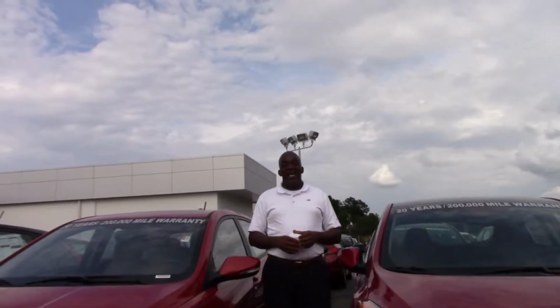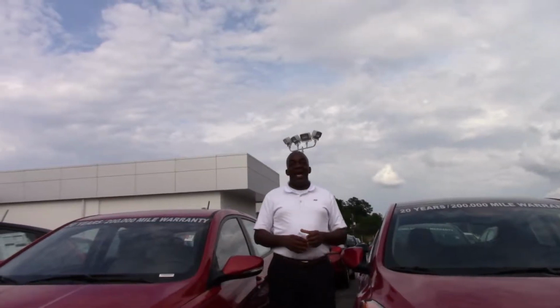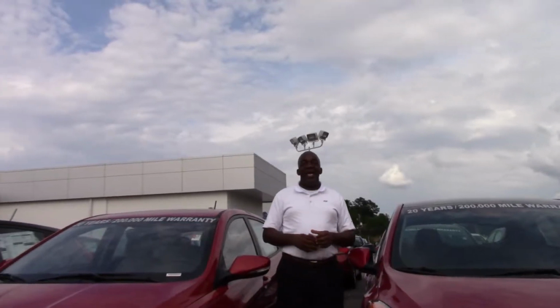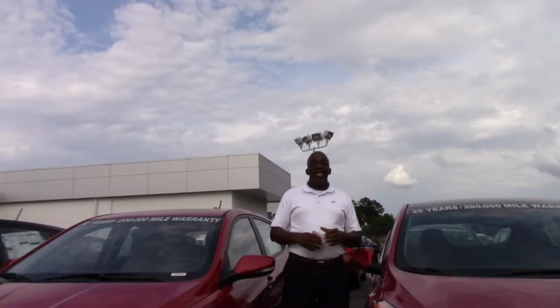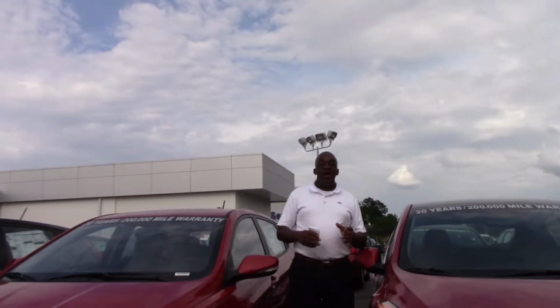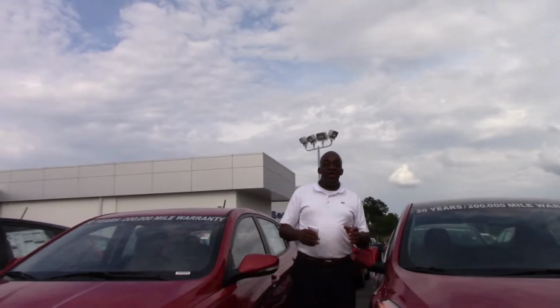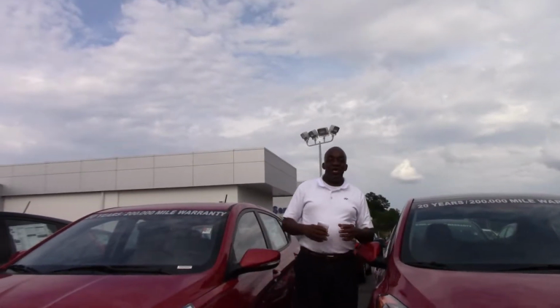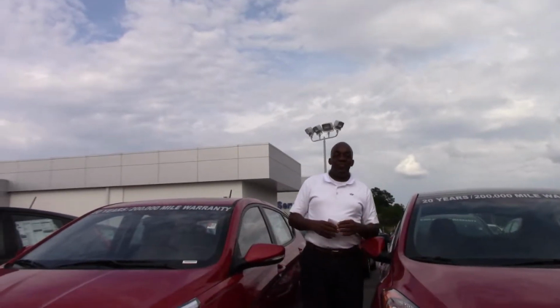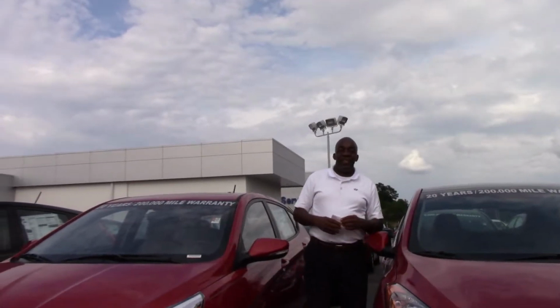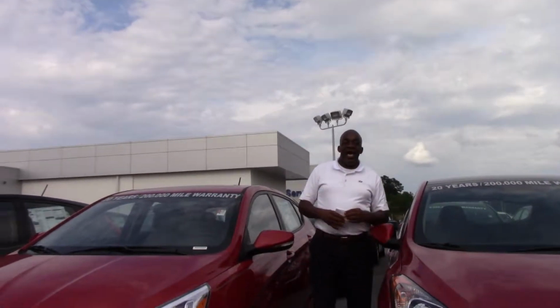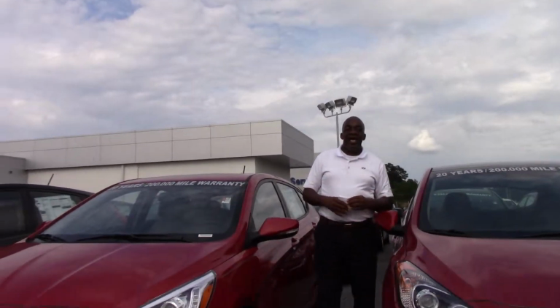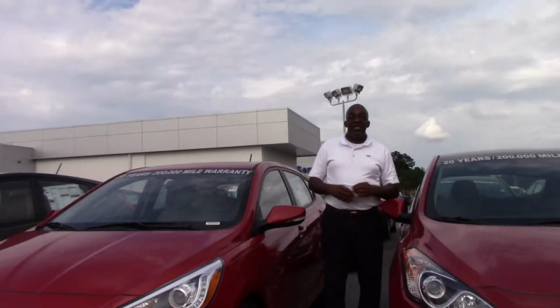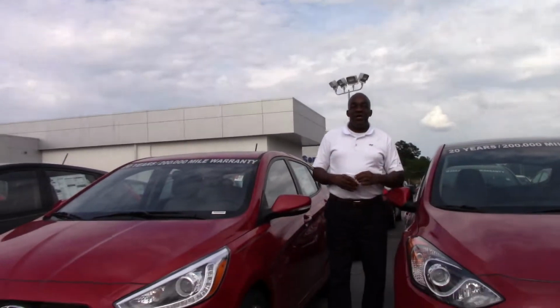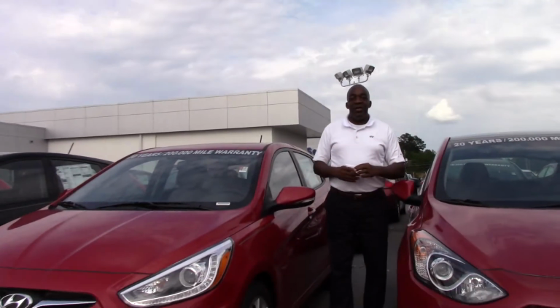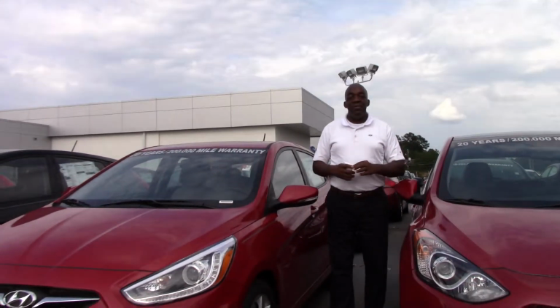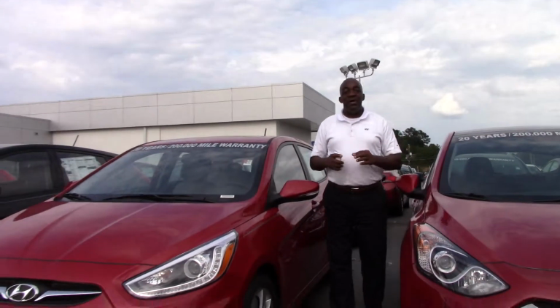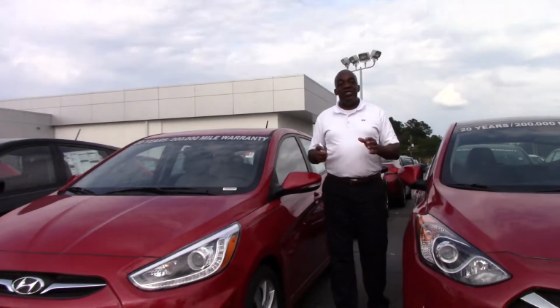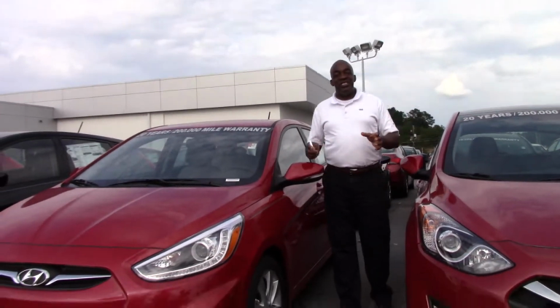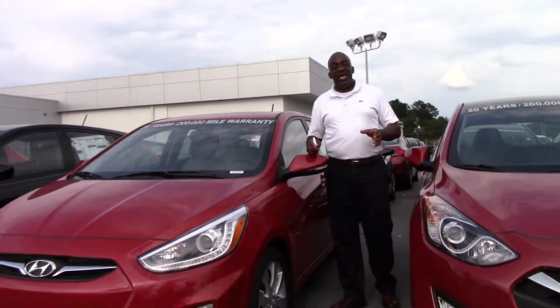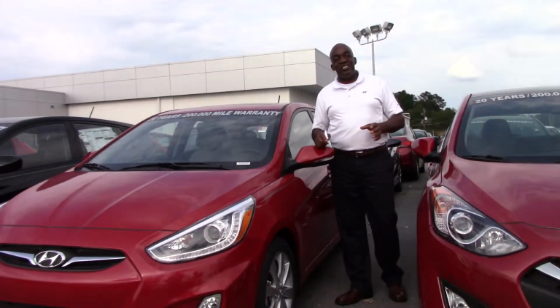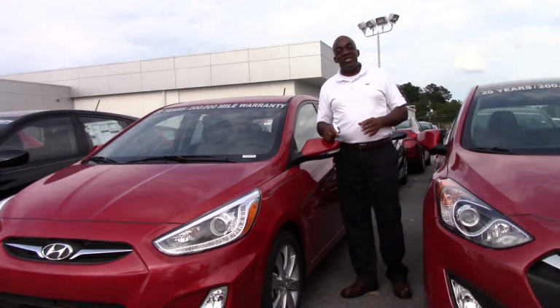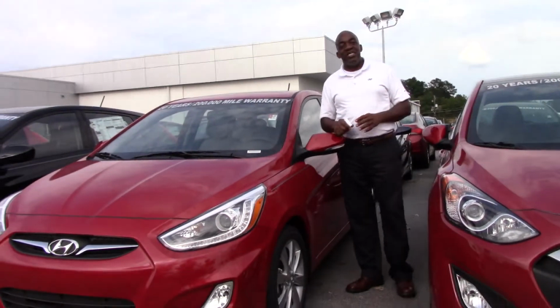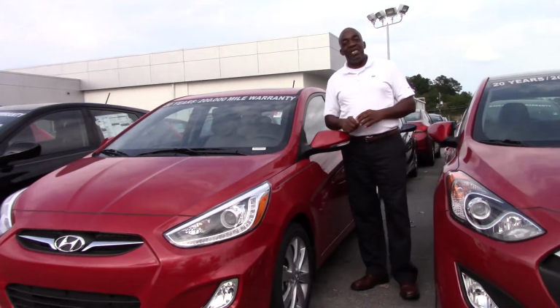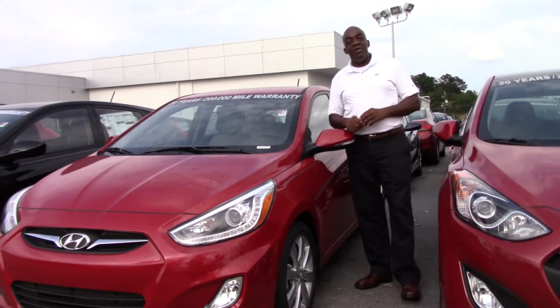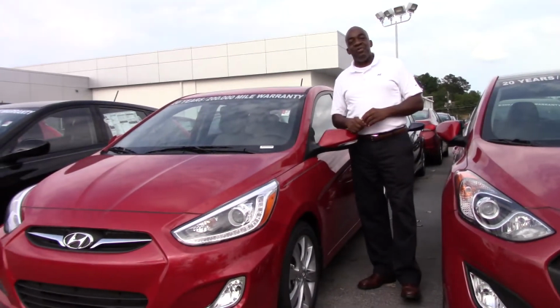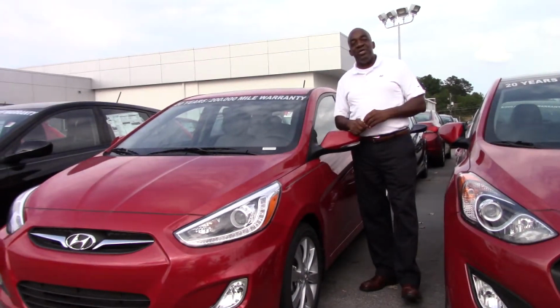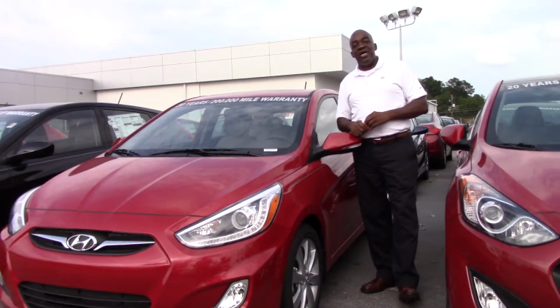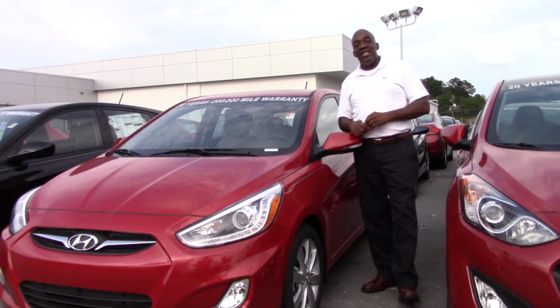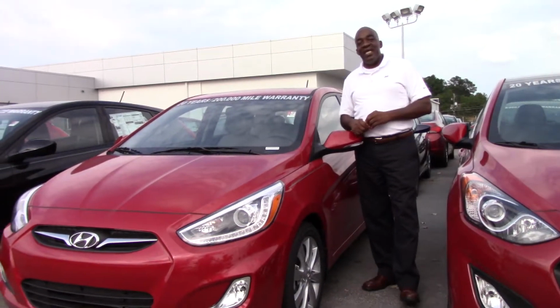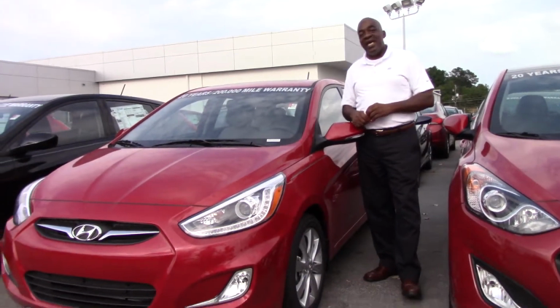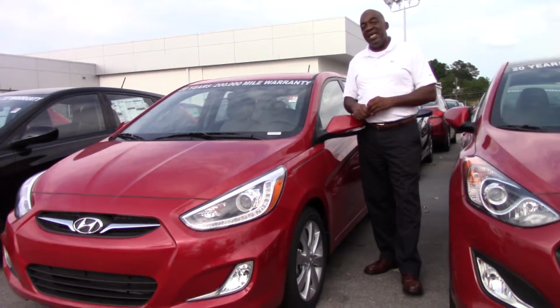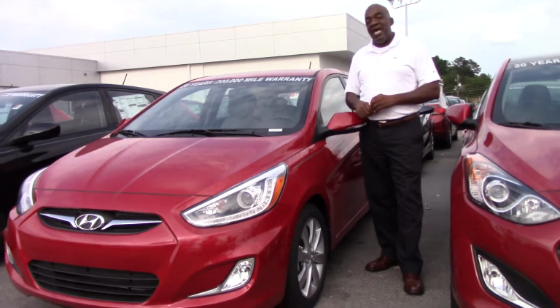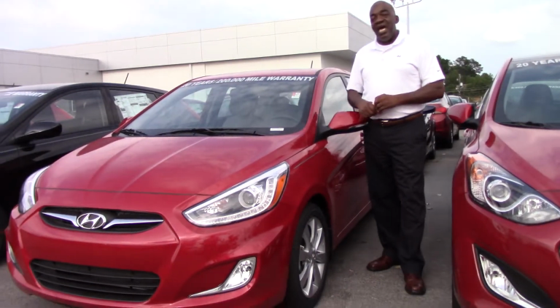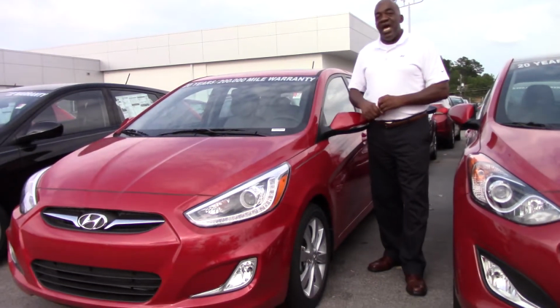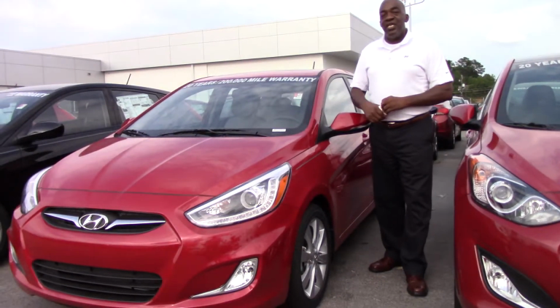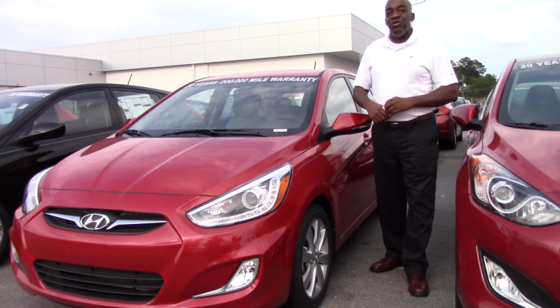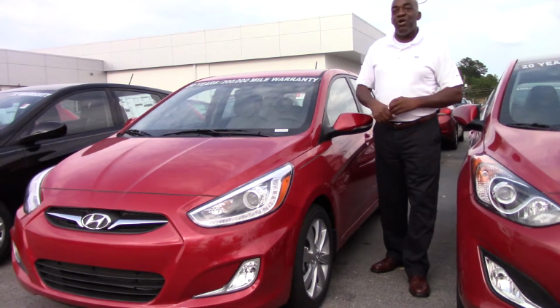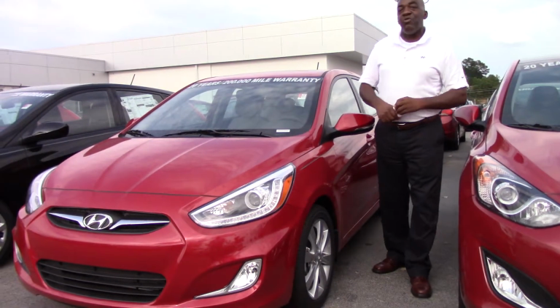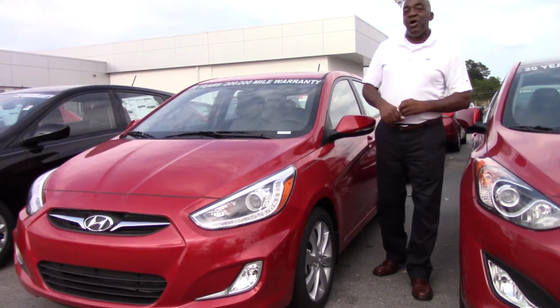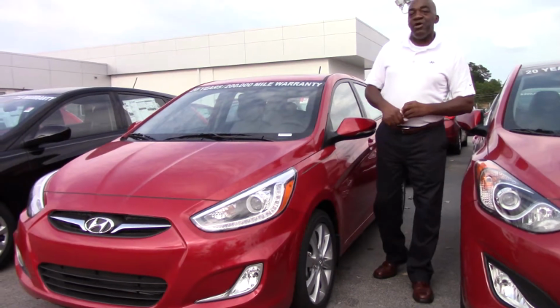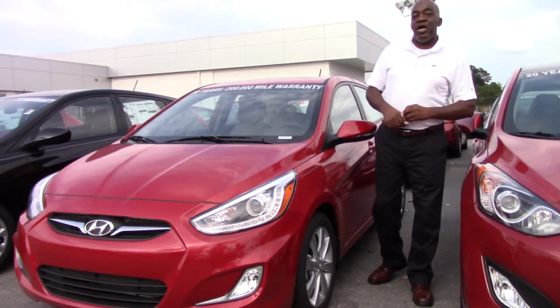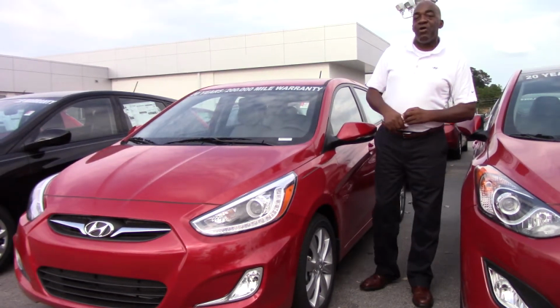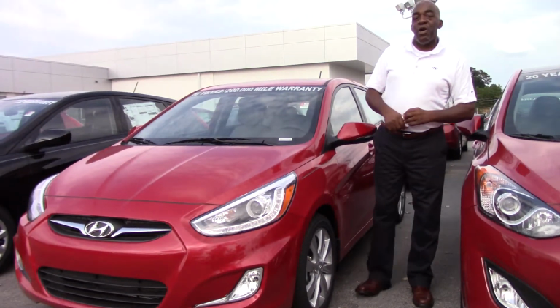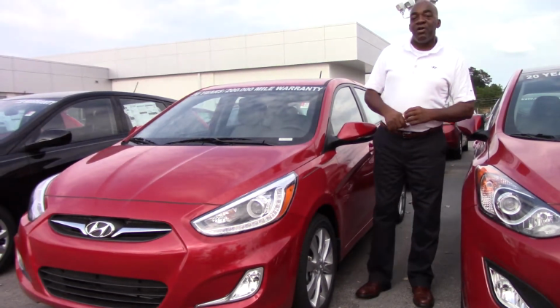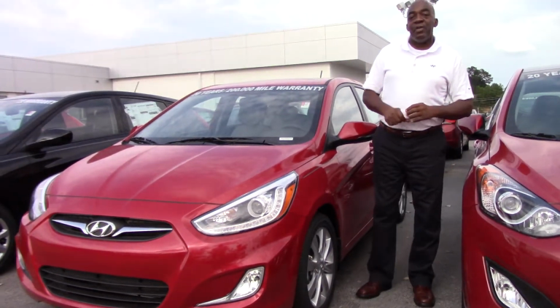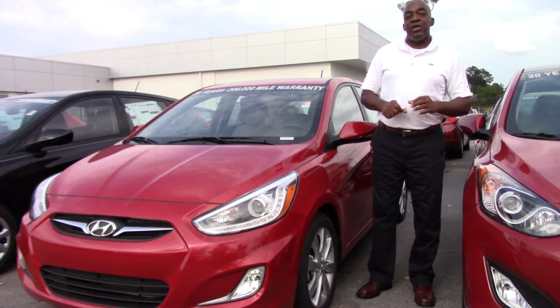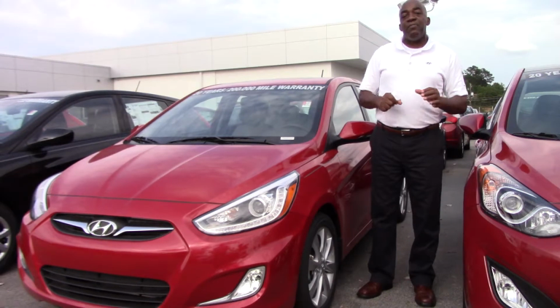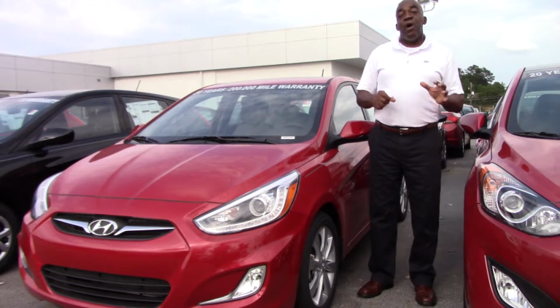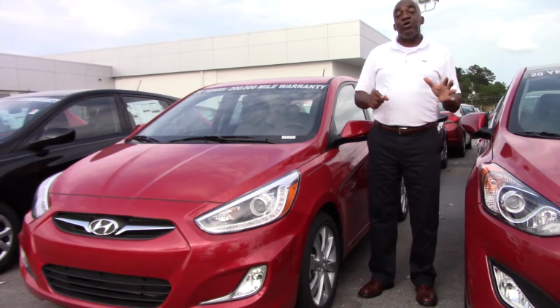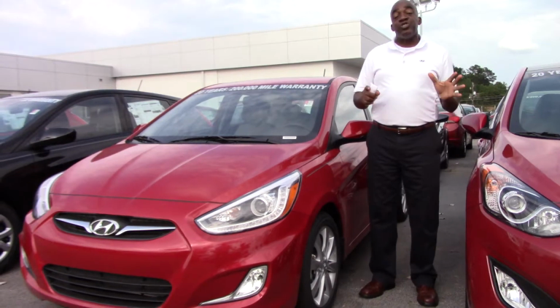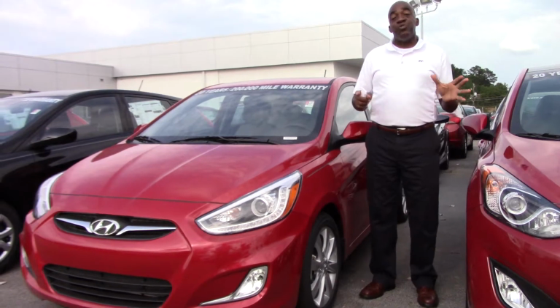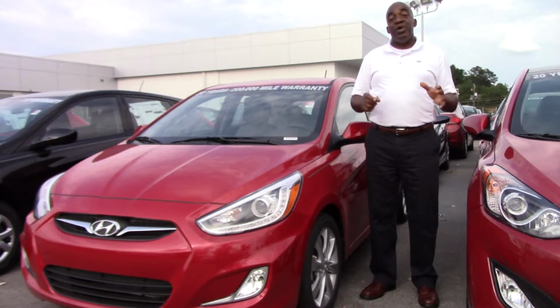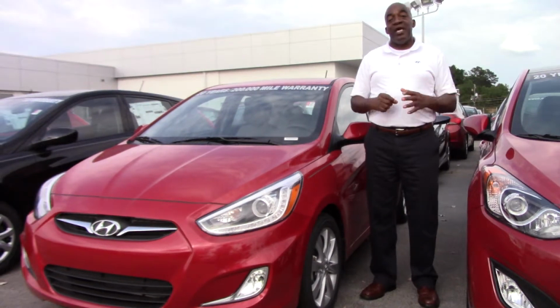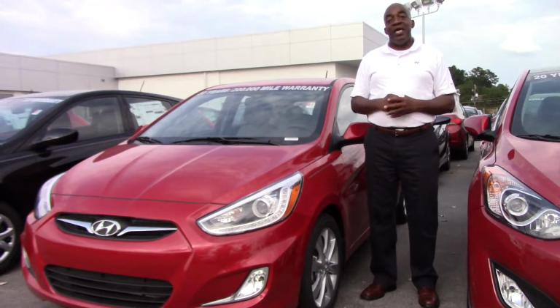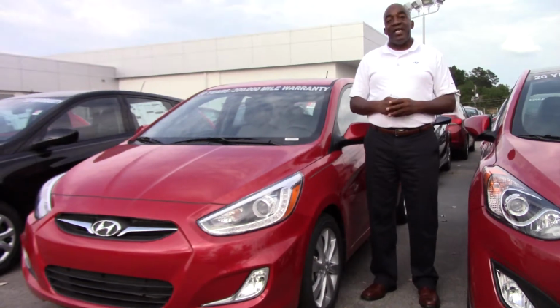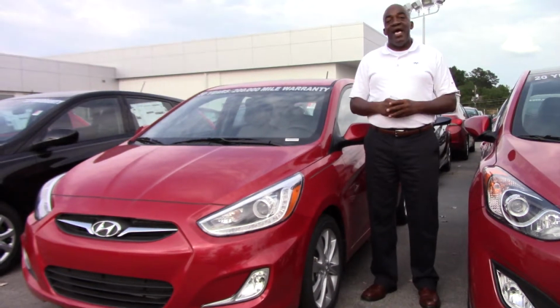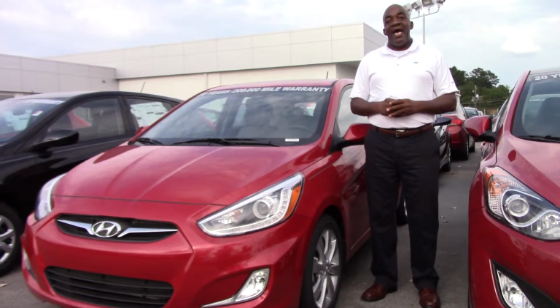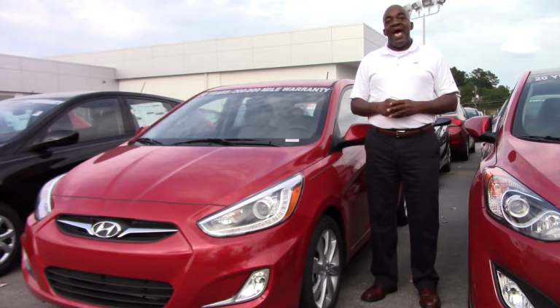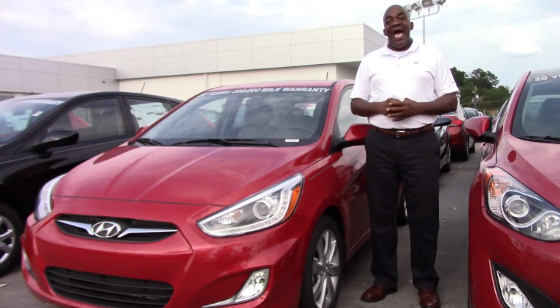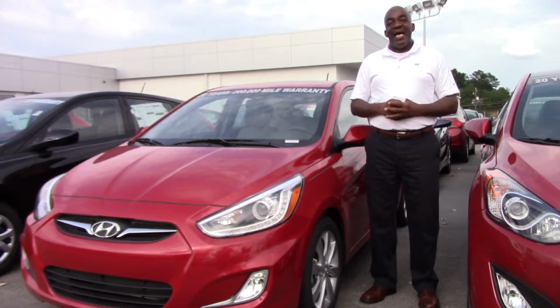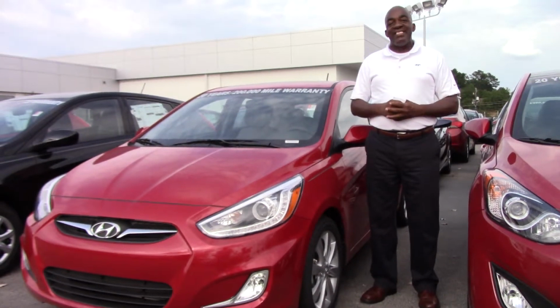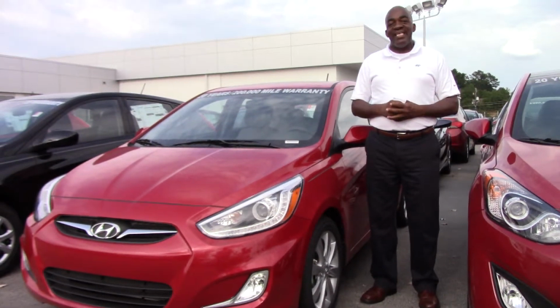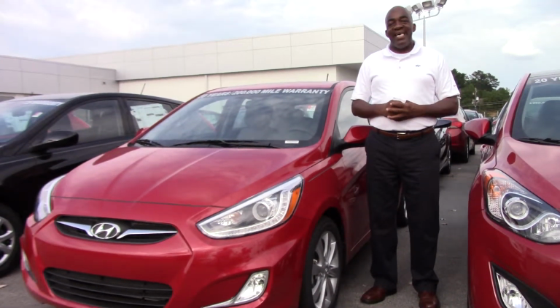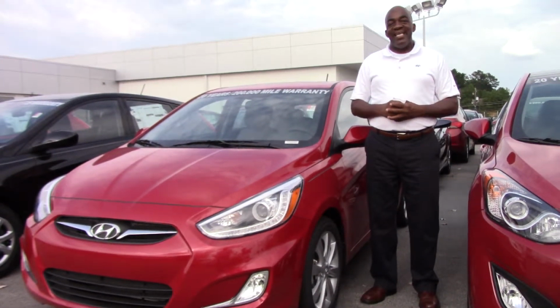Hey Gloria, how you doing? I'm Larry Johnson here at Tamron Hyundai, and you inquired about a Boston Red Accent.